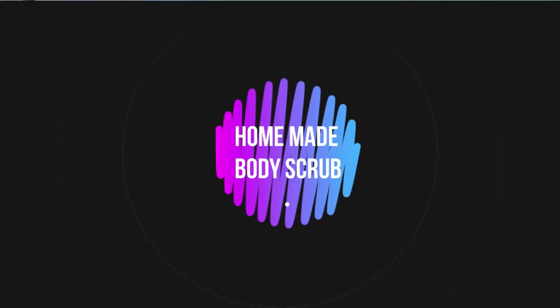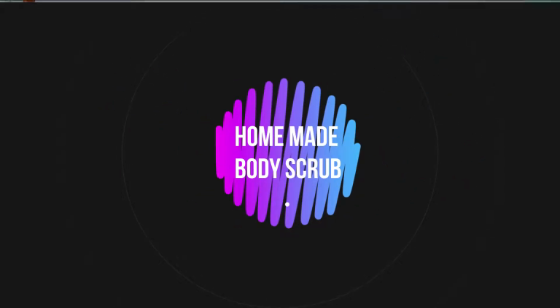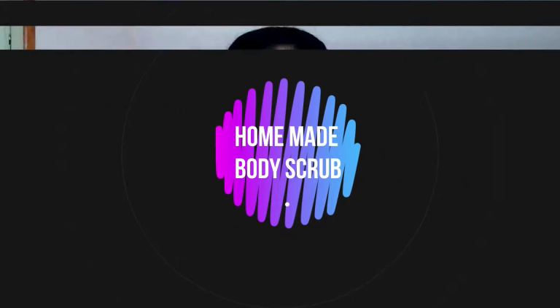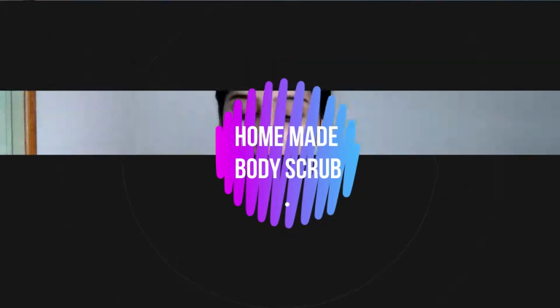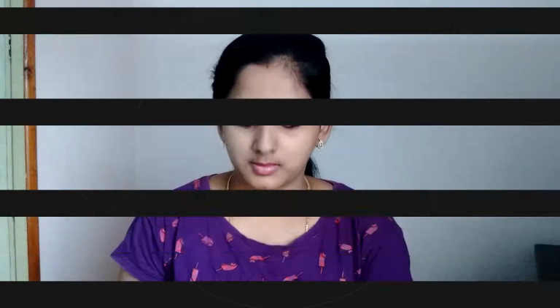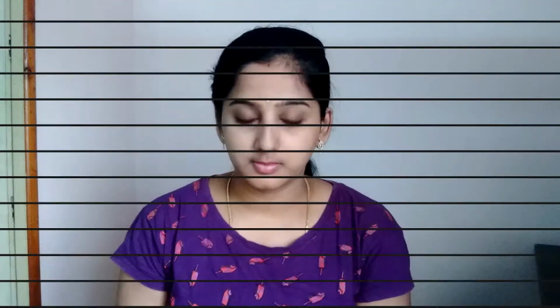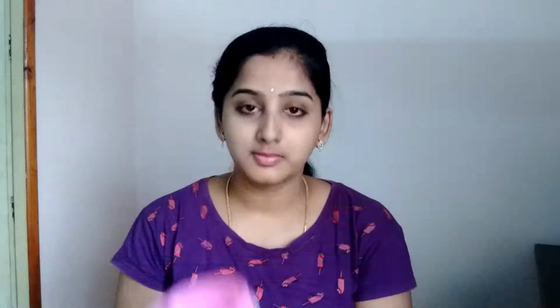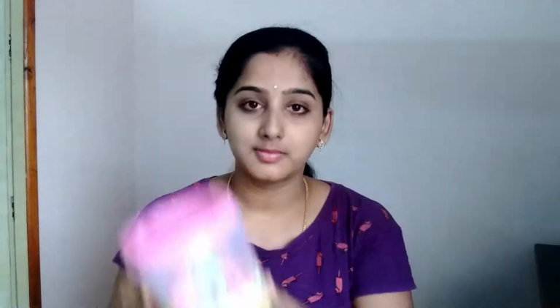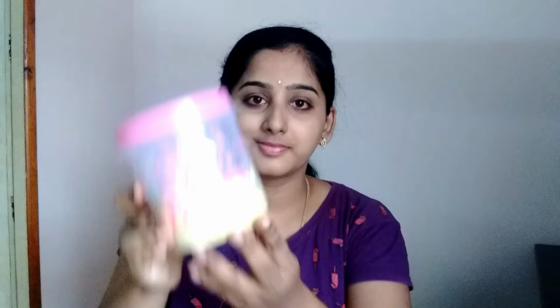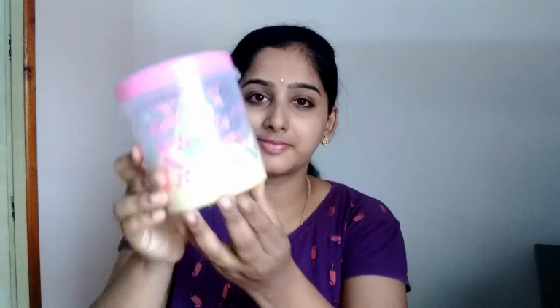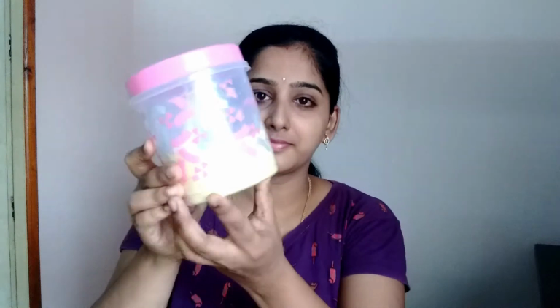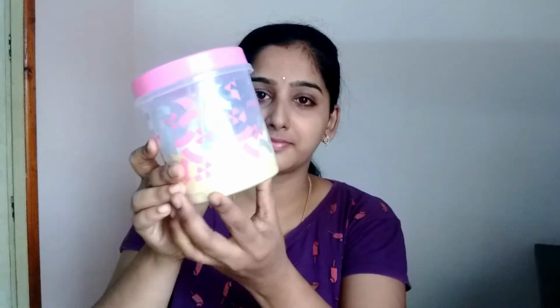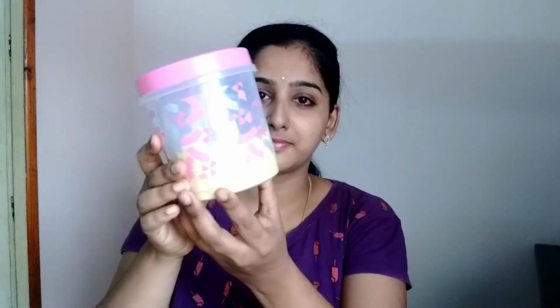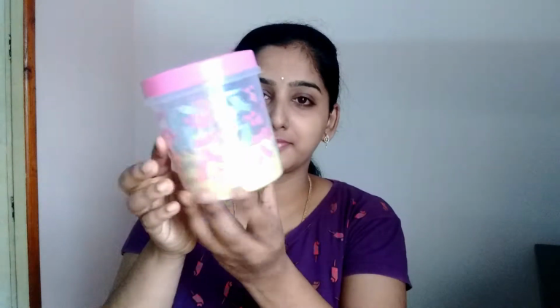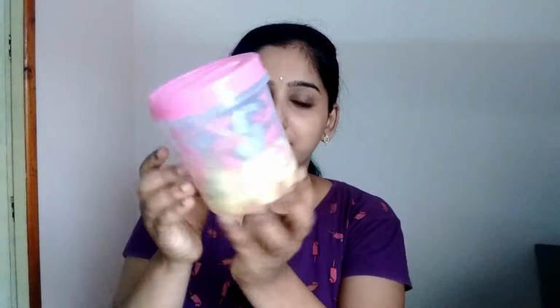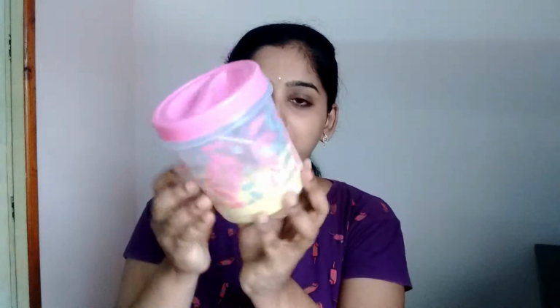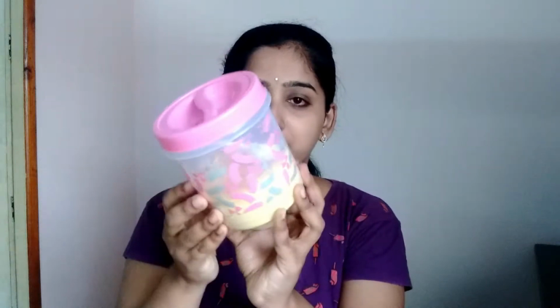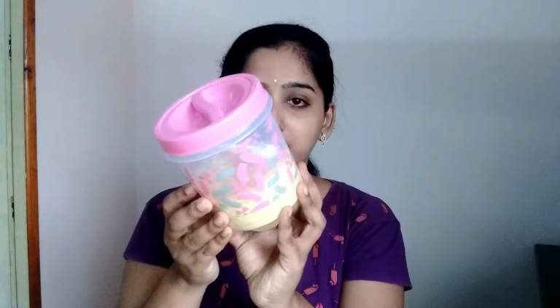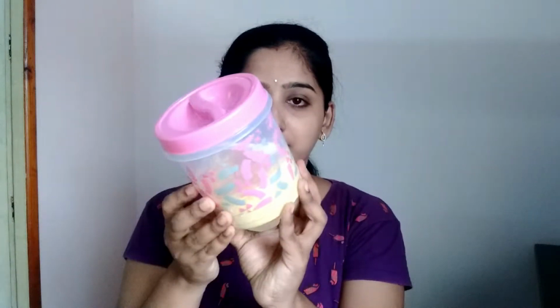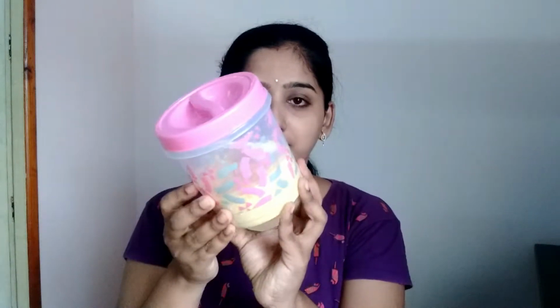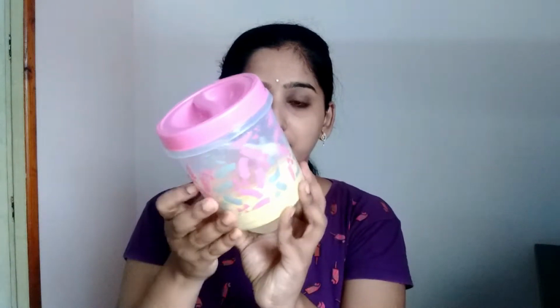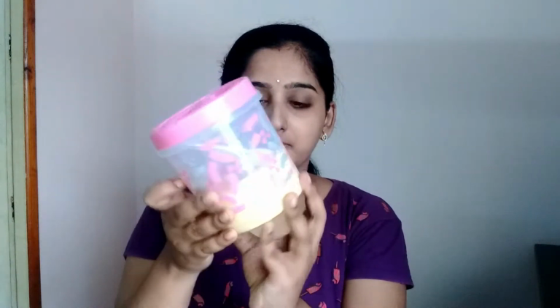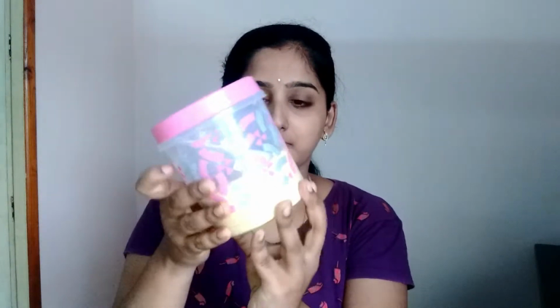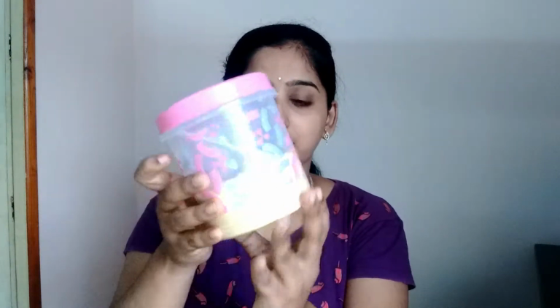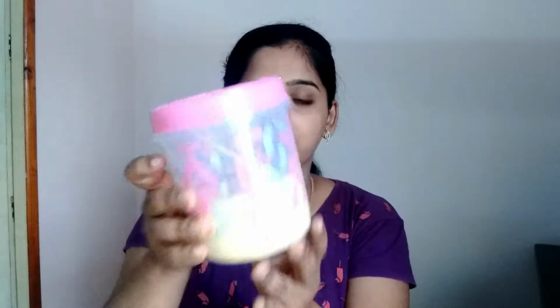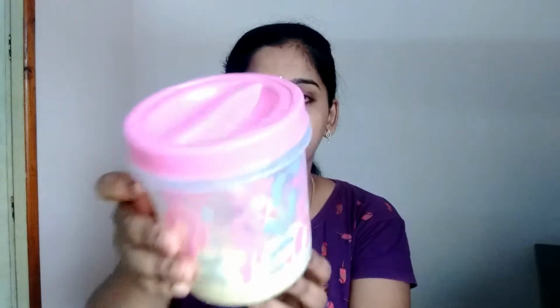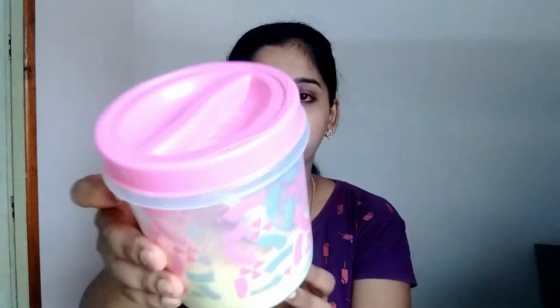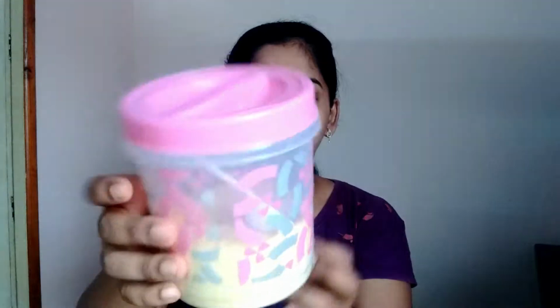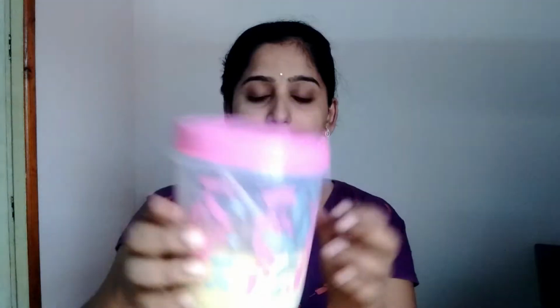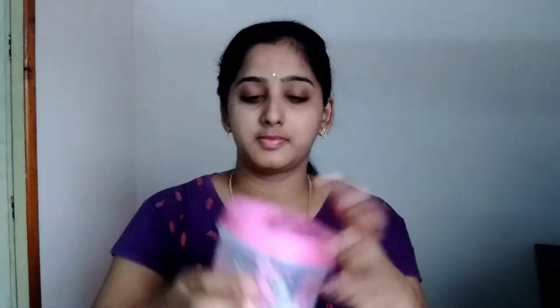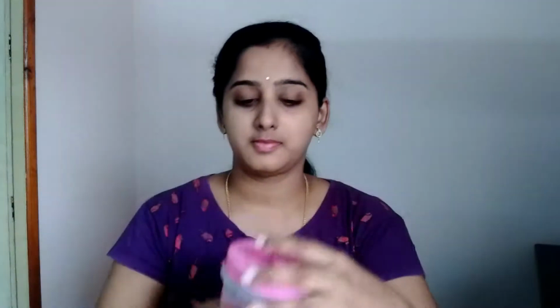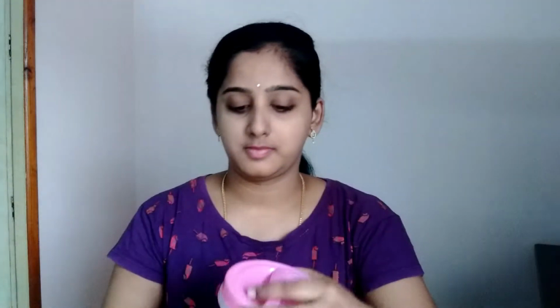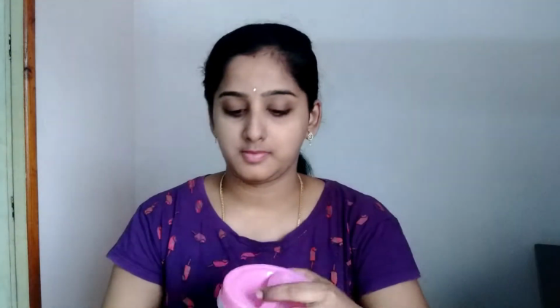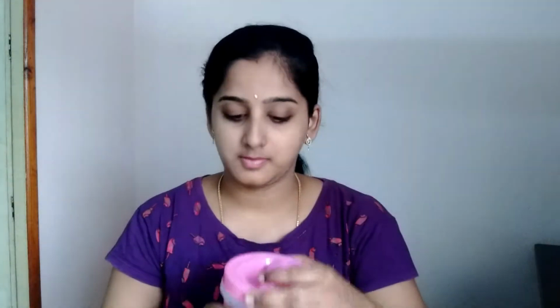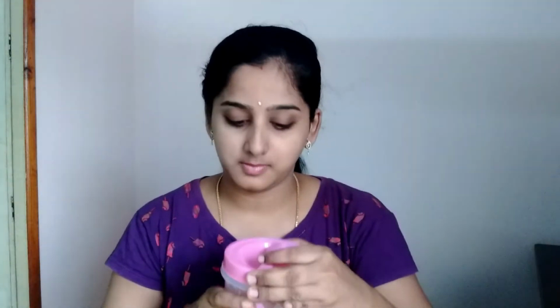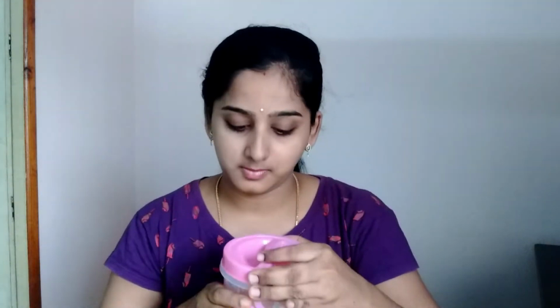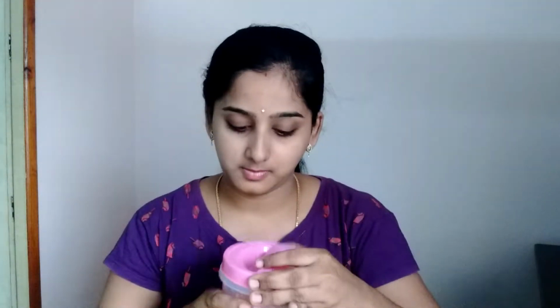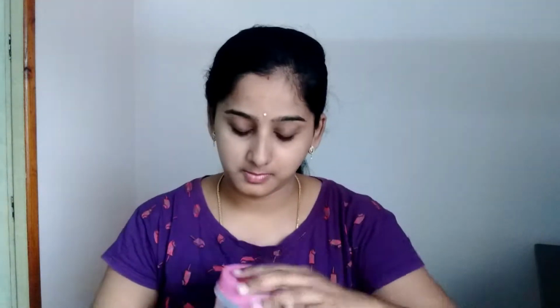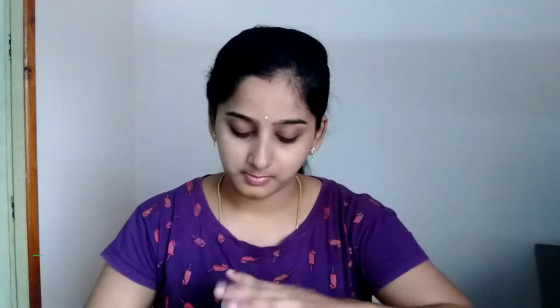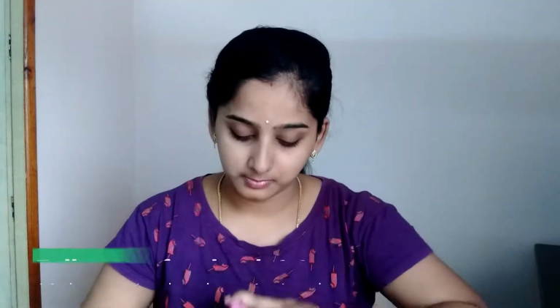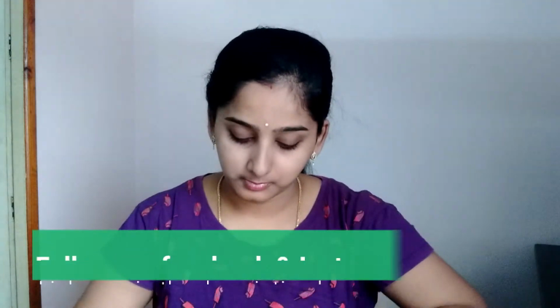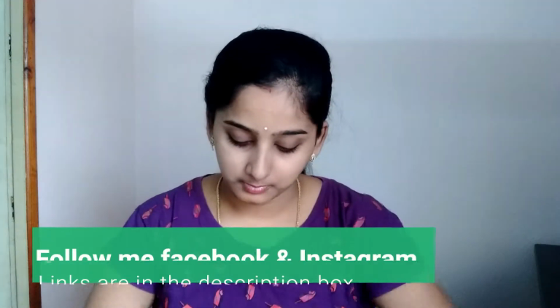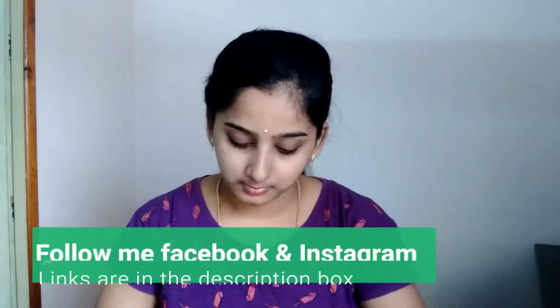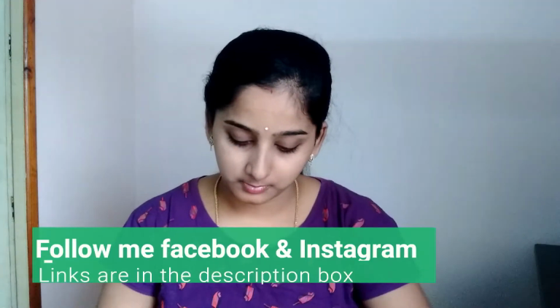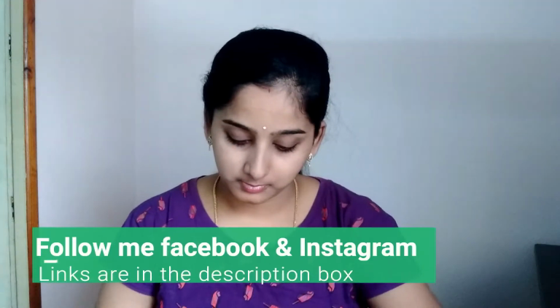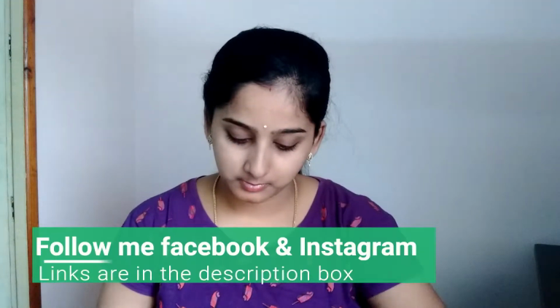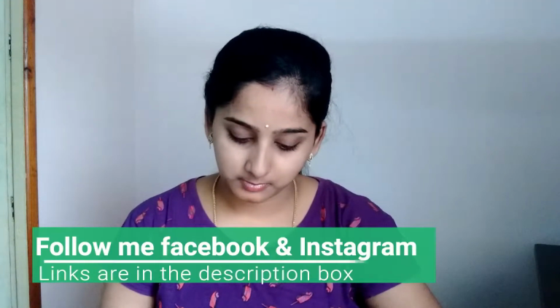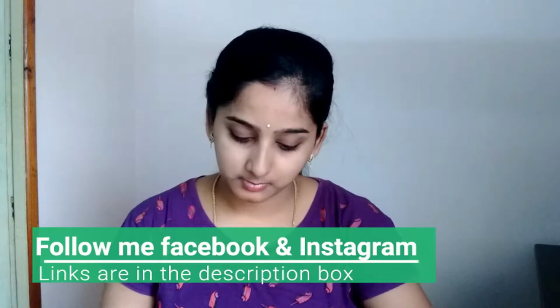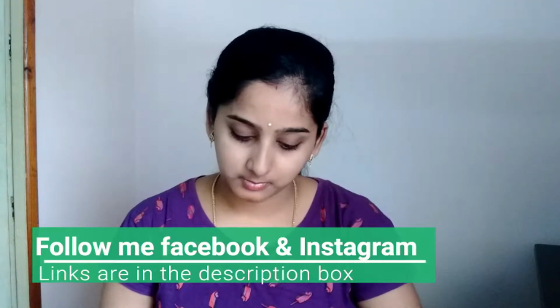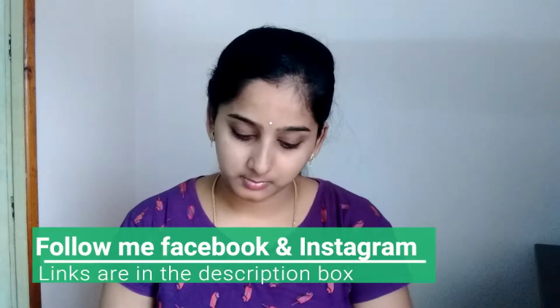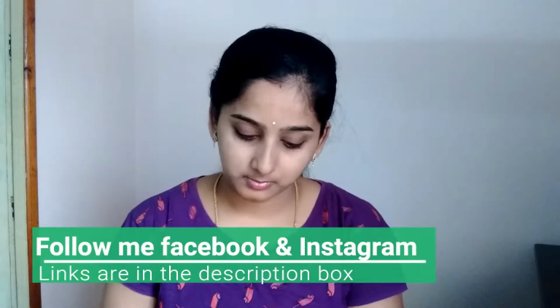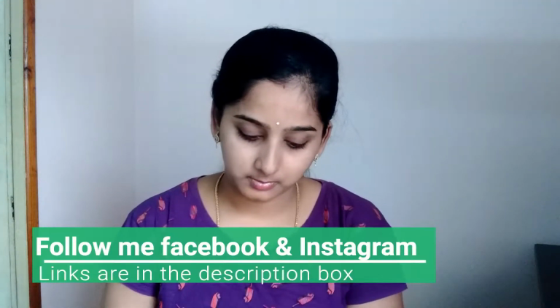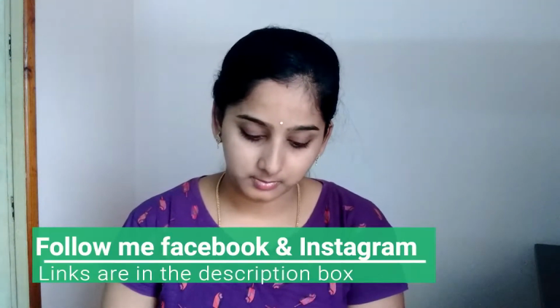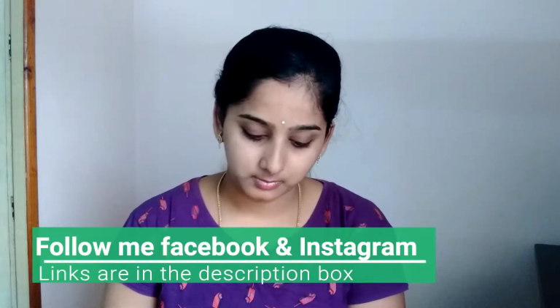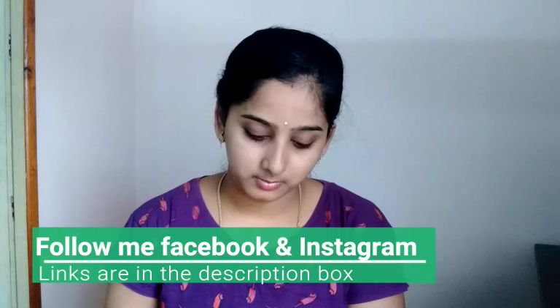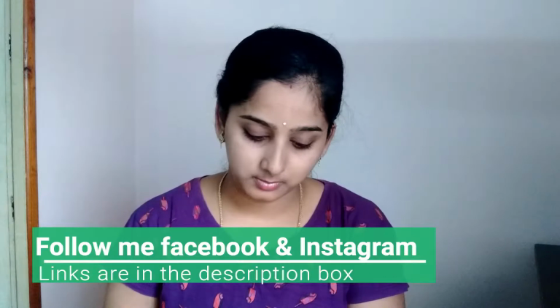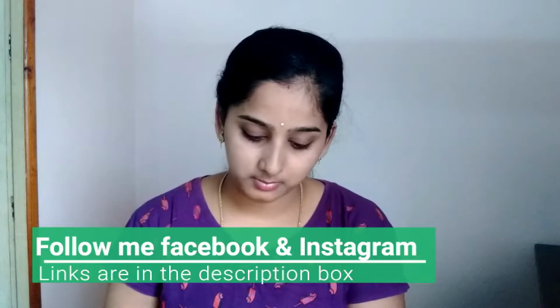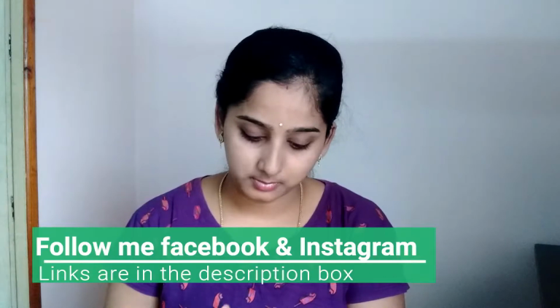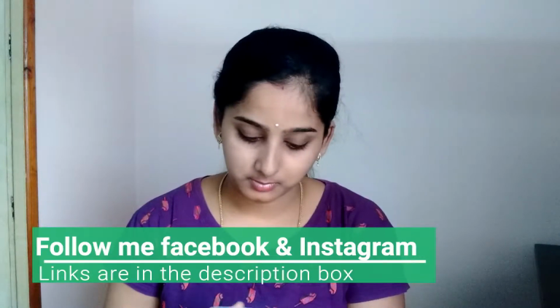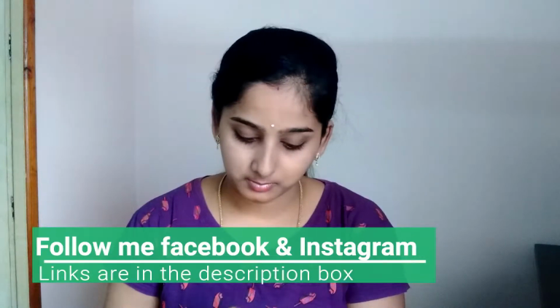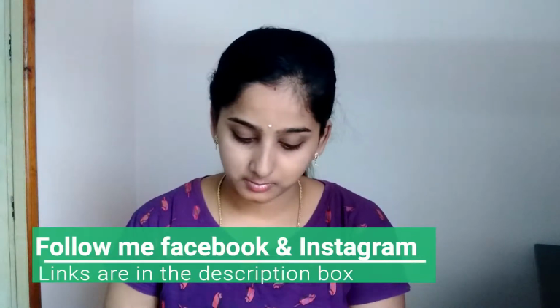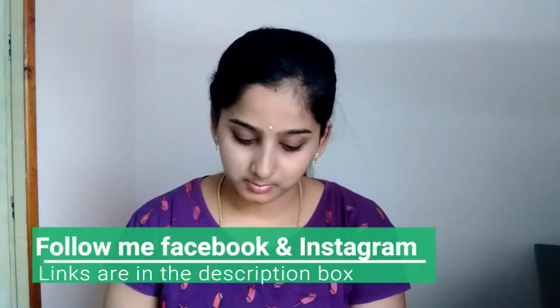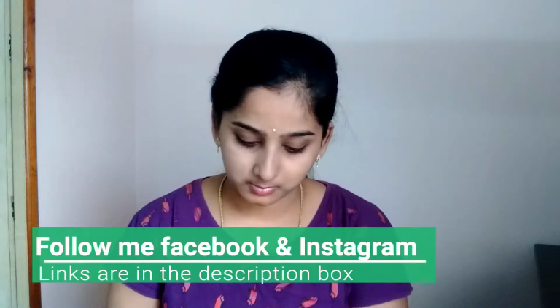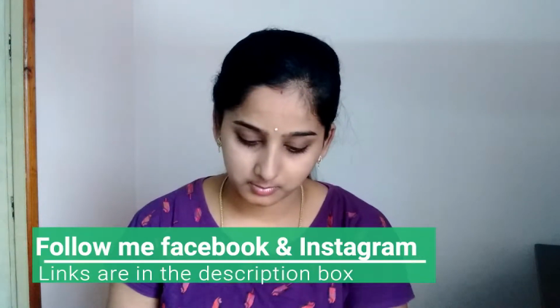Hi friends, welcome back to my channel. Today, I prepared a body scrub ready for this day.